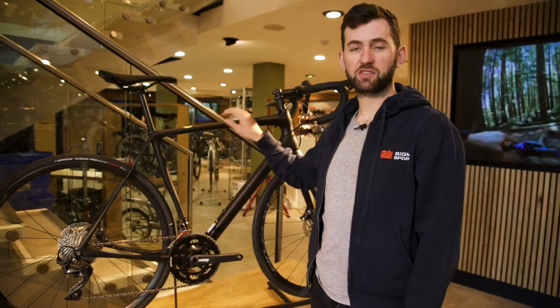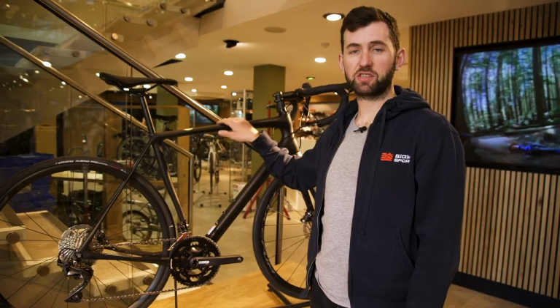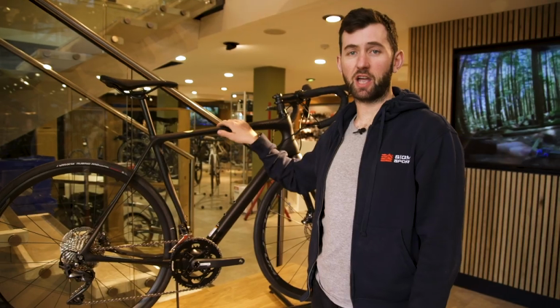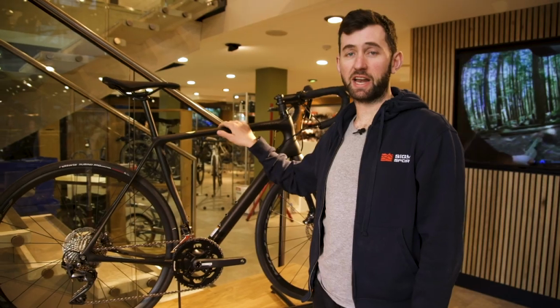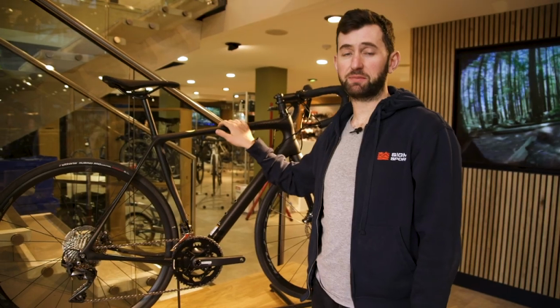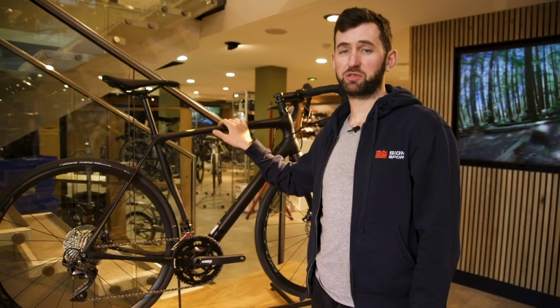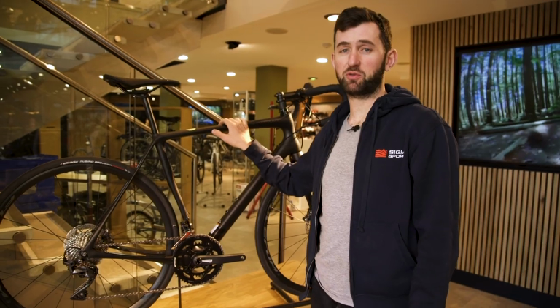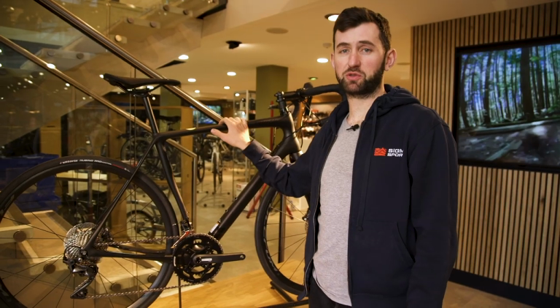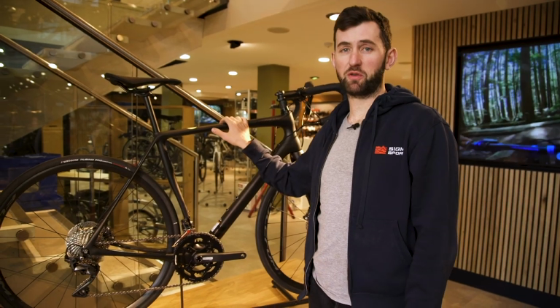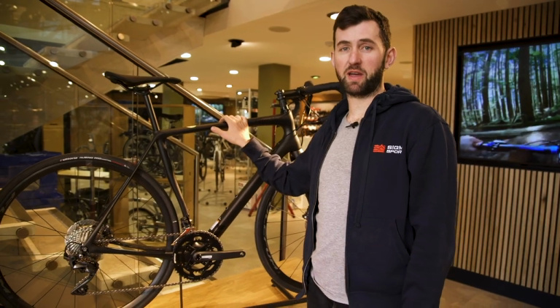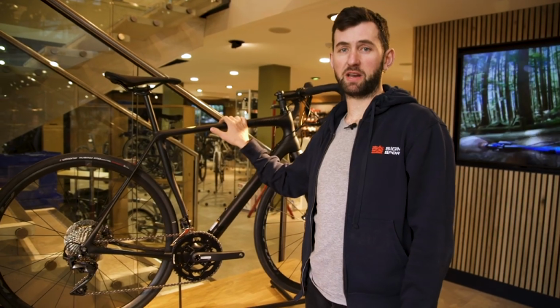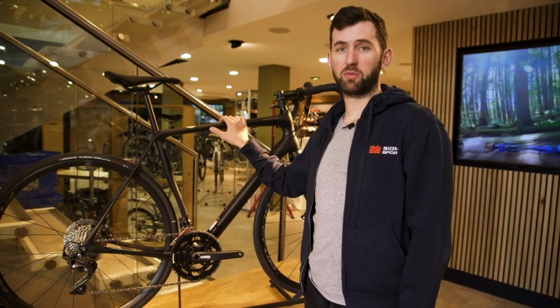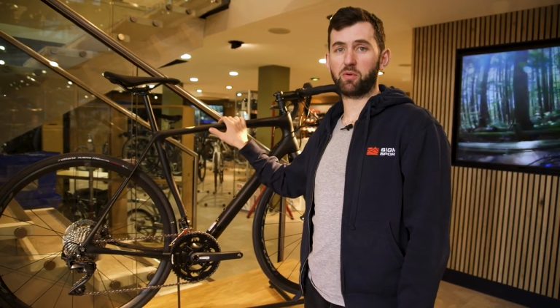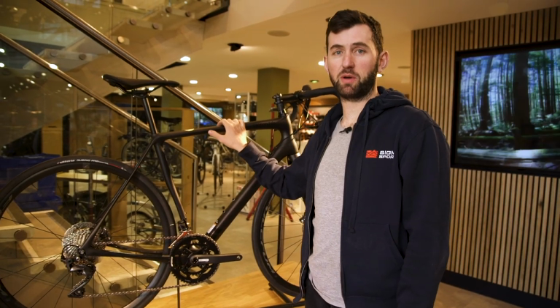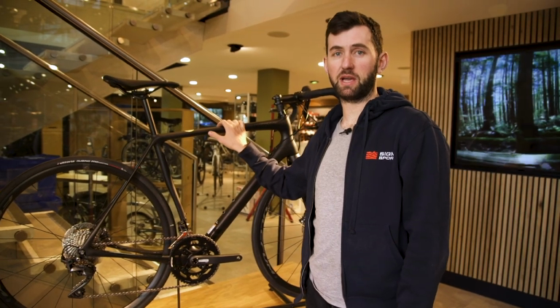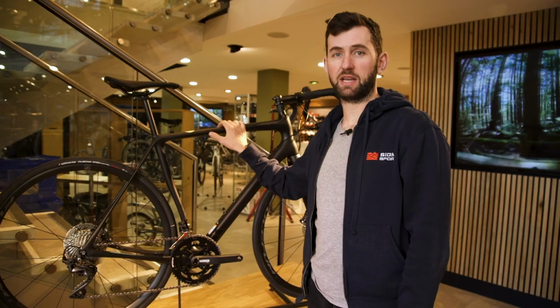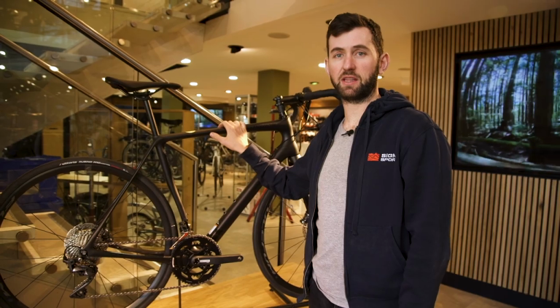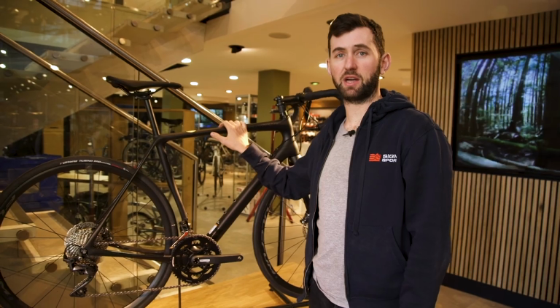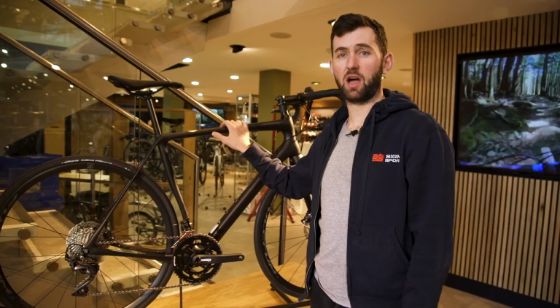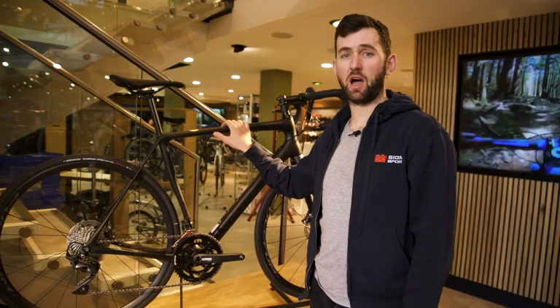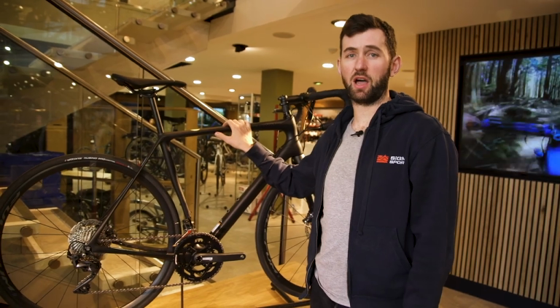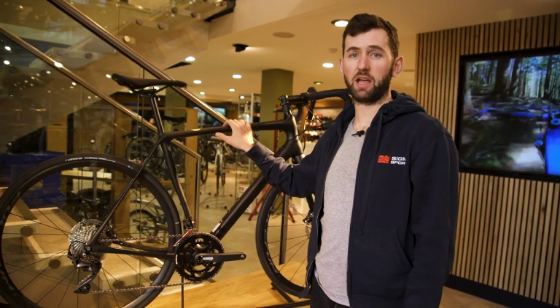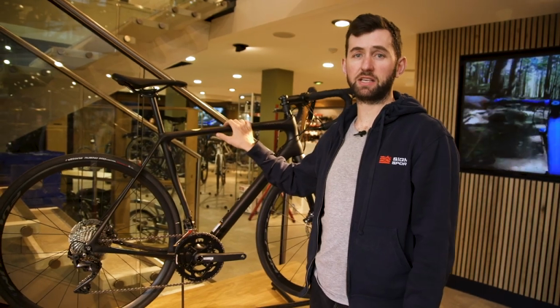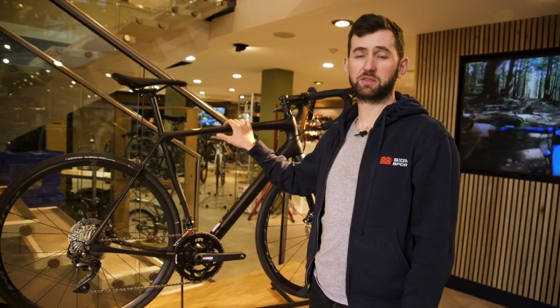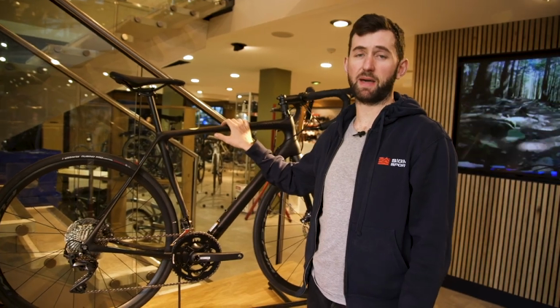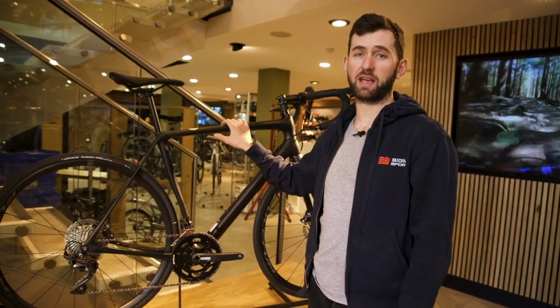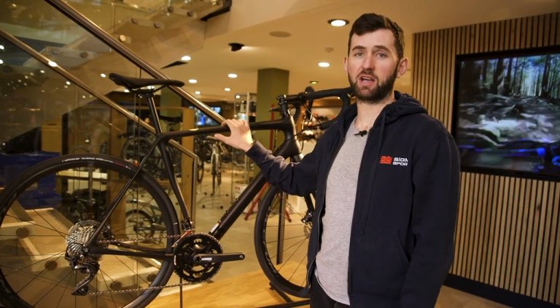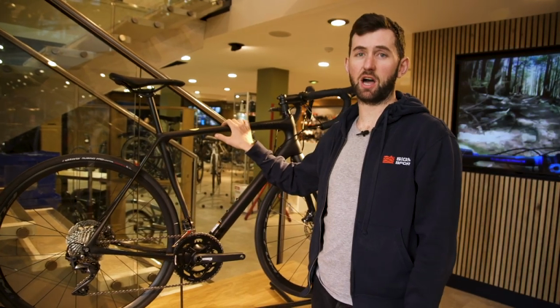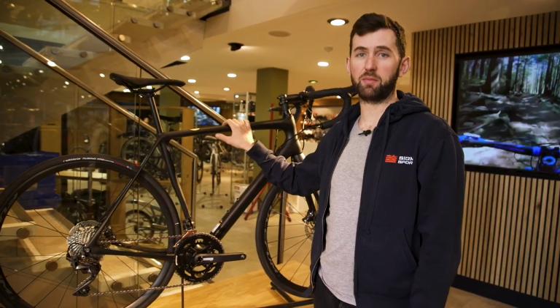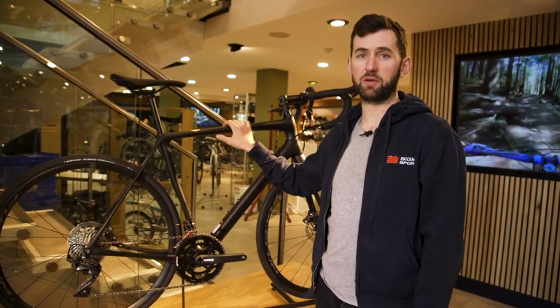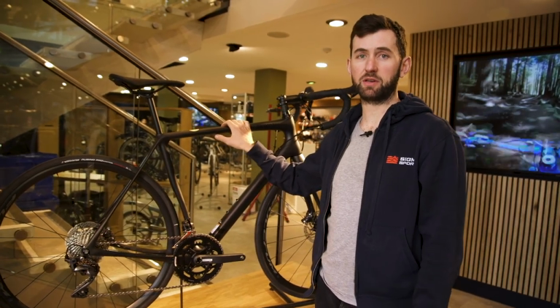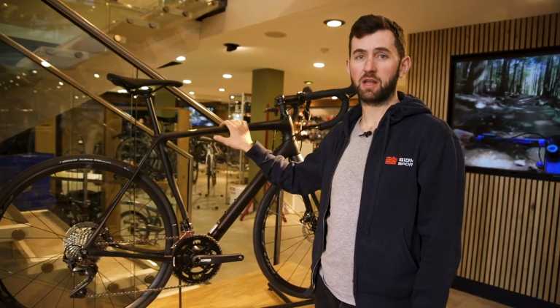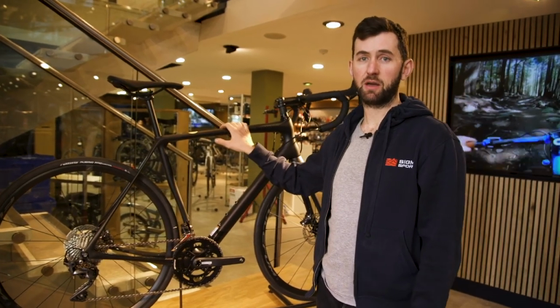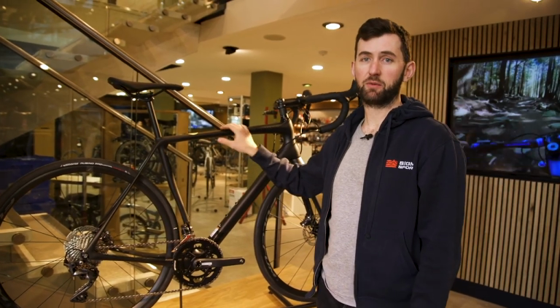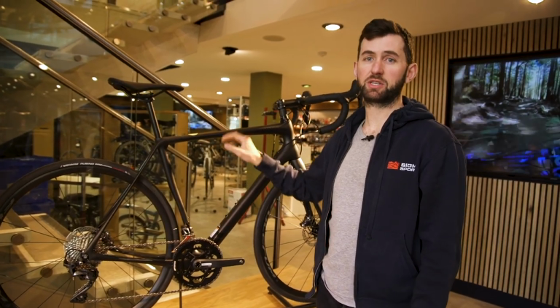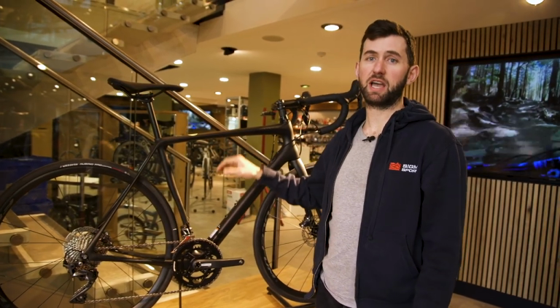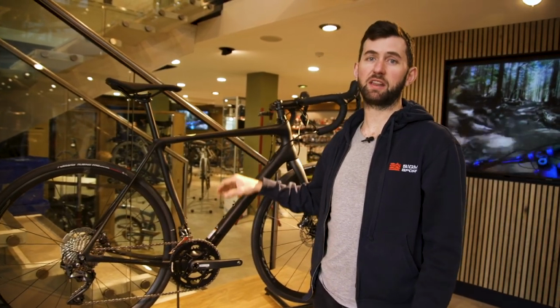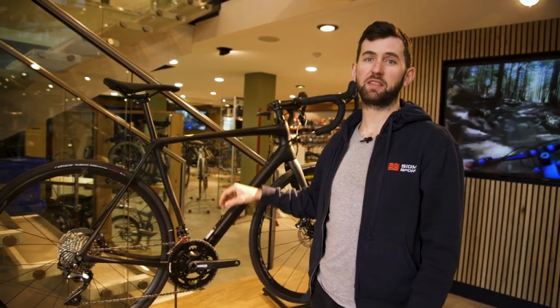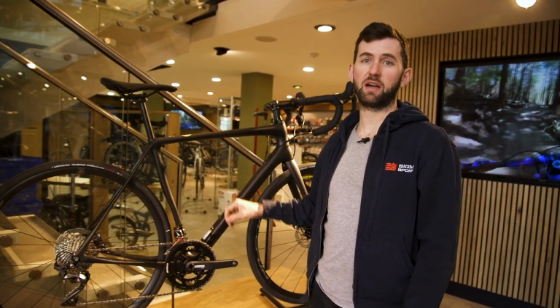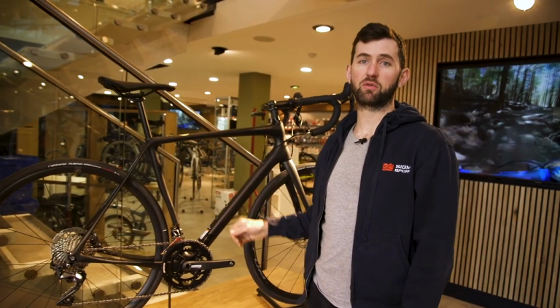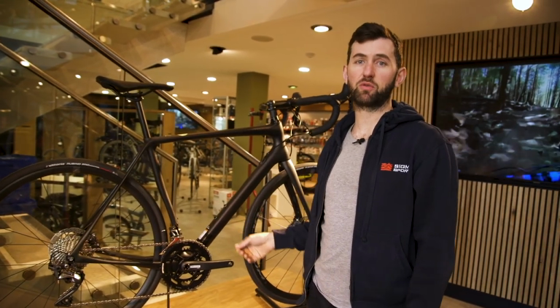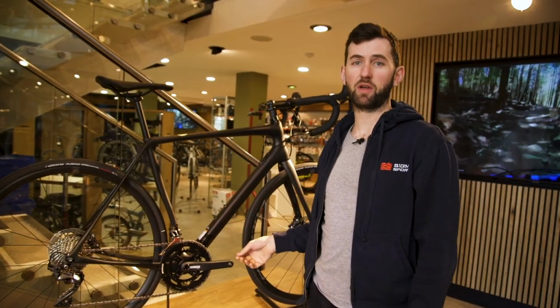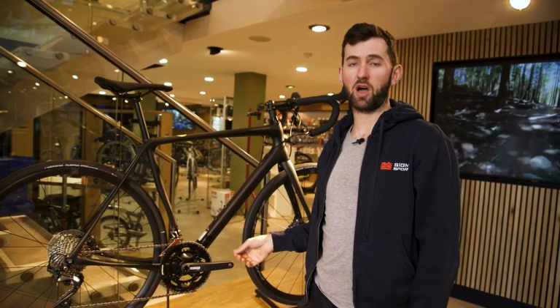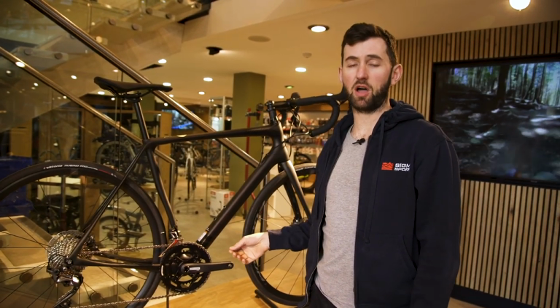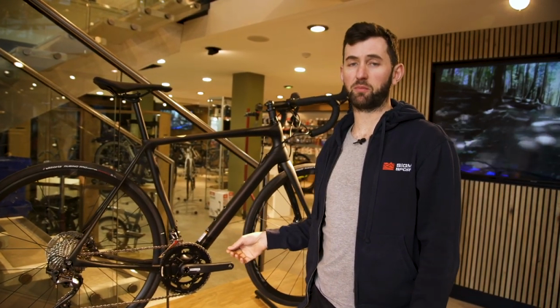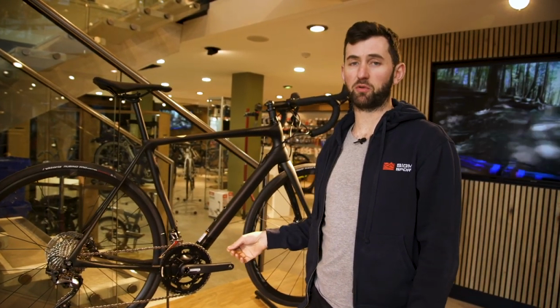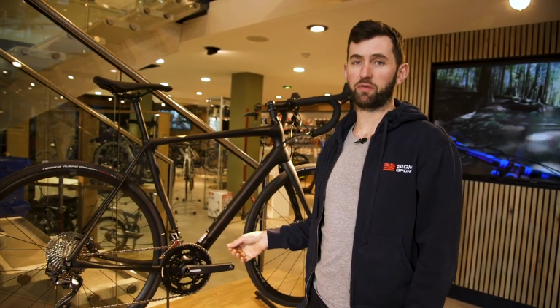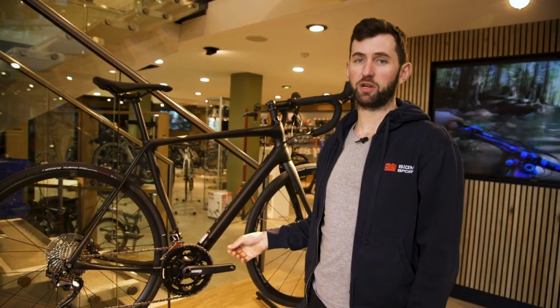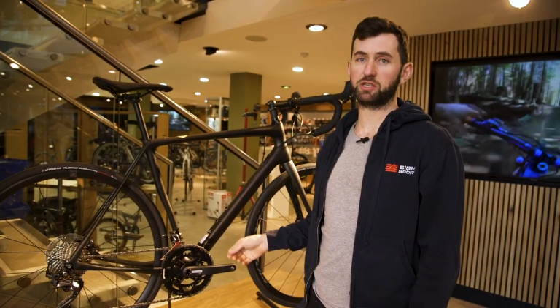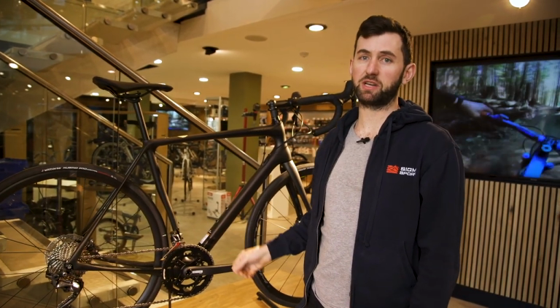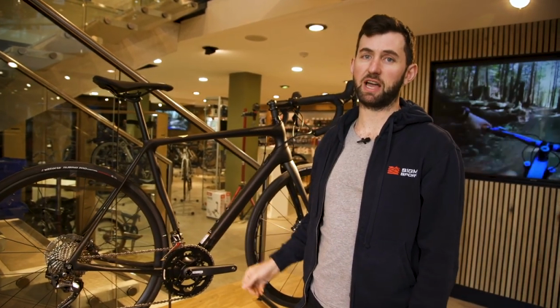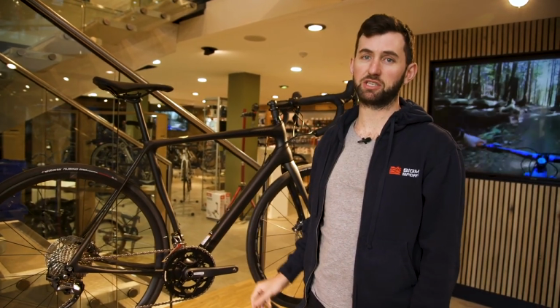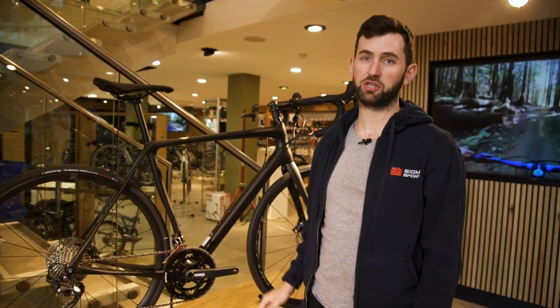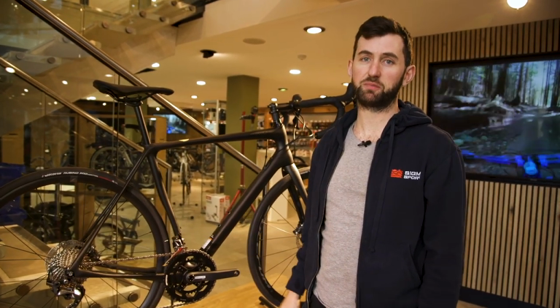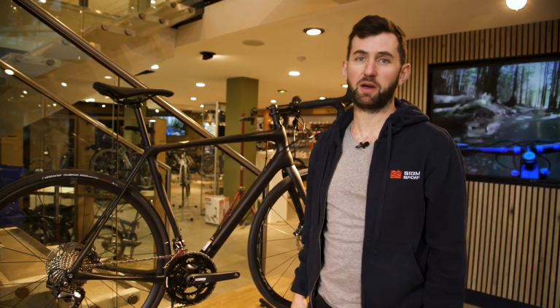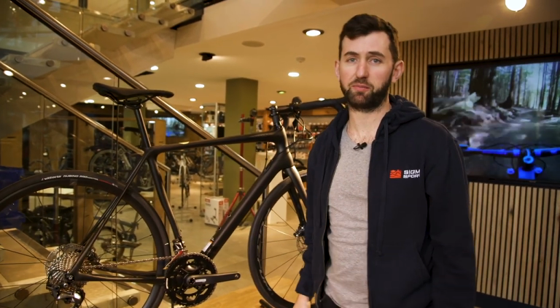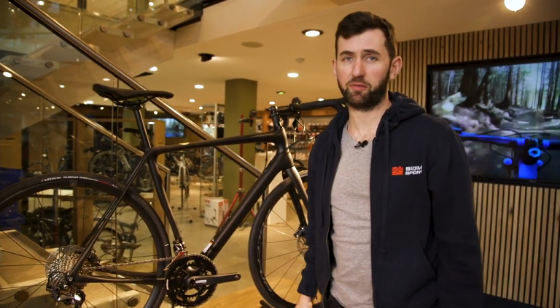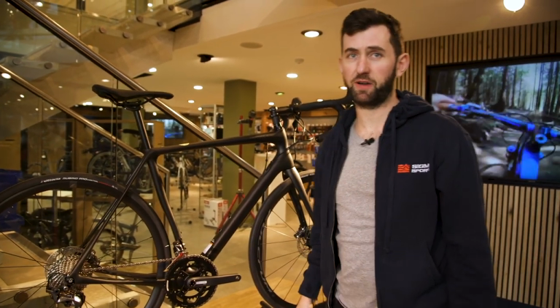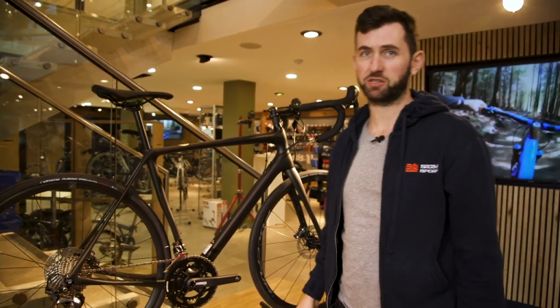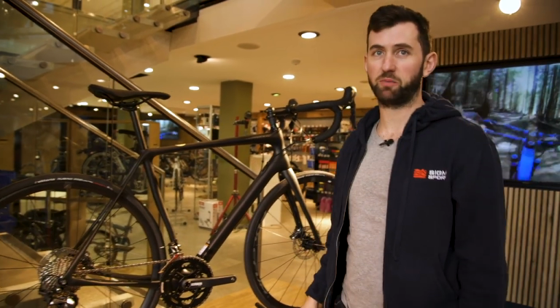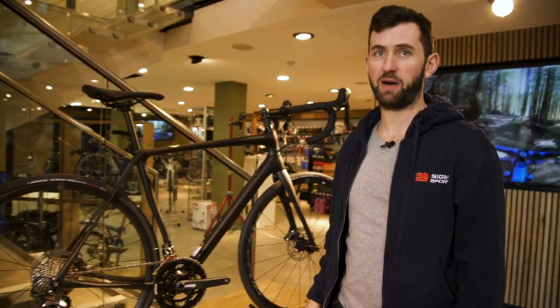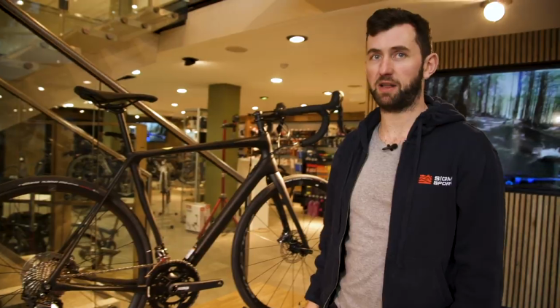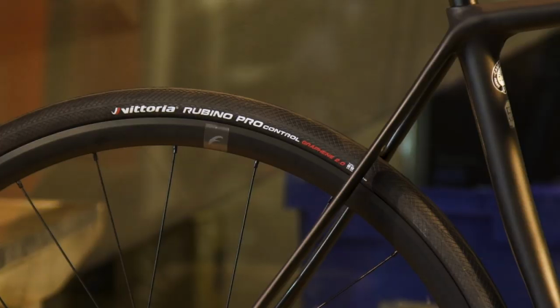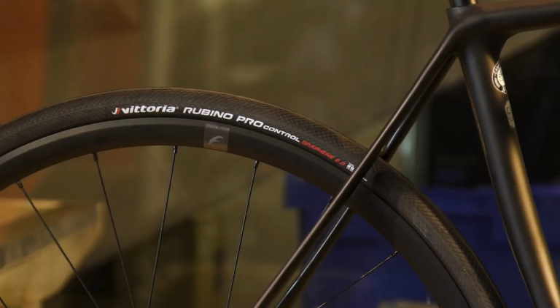The Synapse is also available in the high-spec carbon, which Cannondale call the high-mod version, as used by the professional peloton.